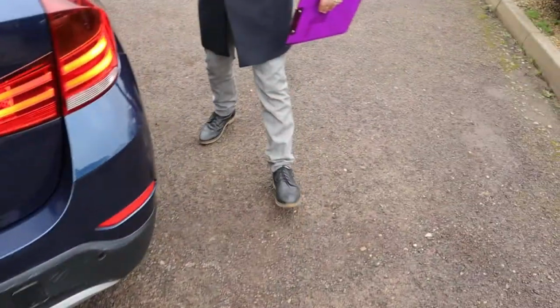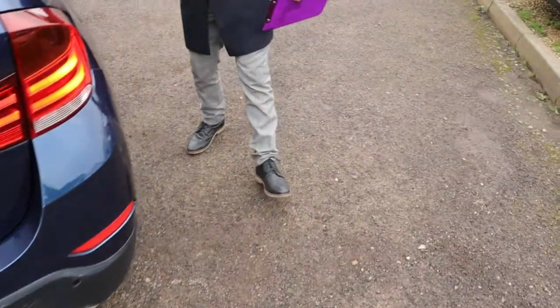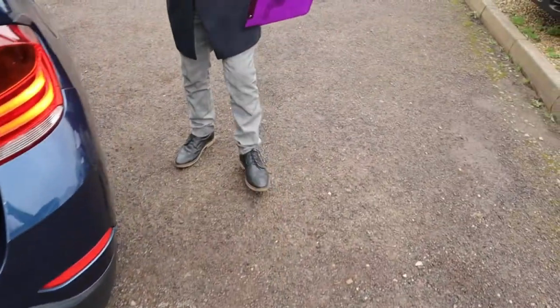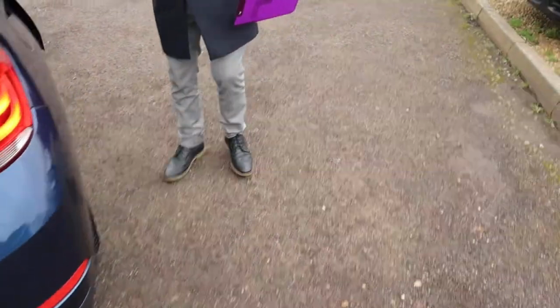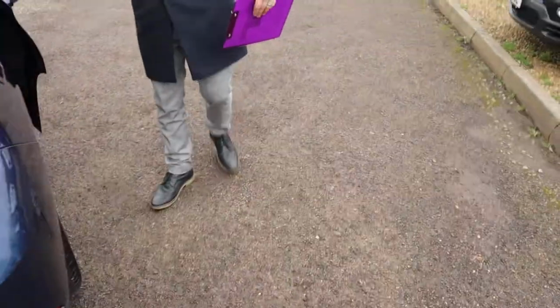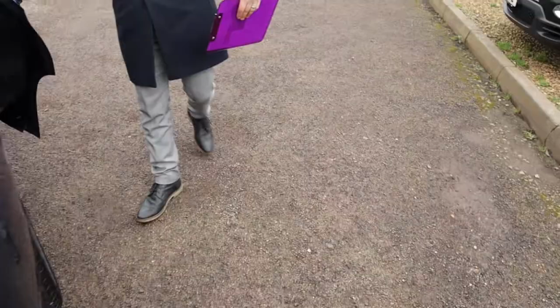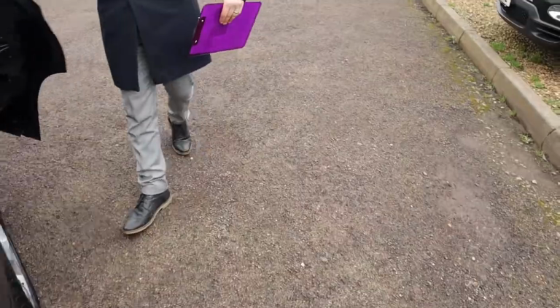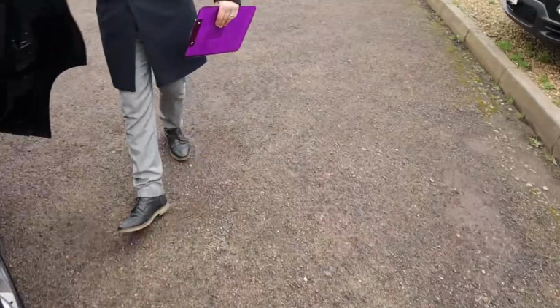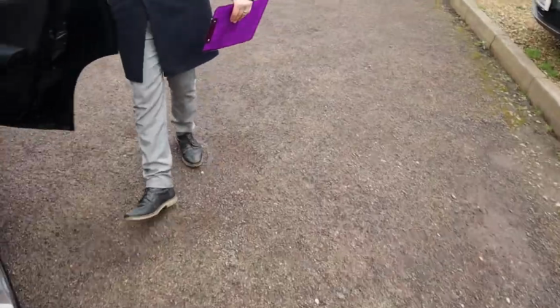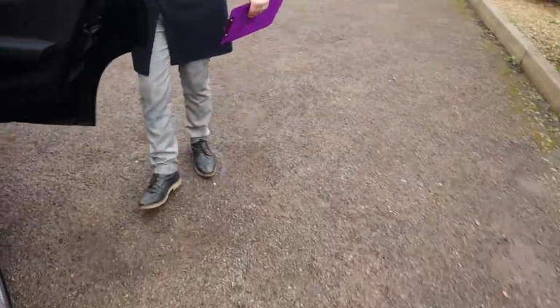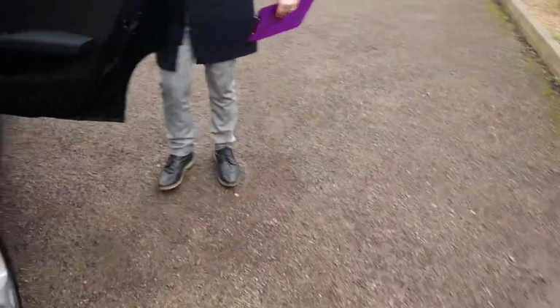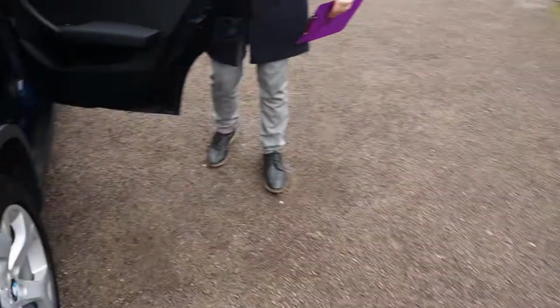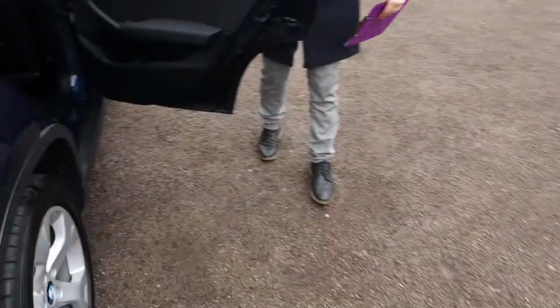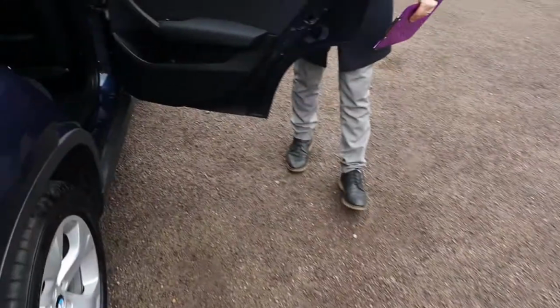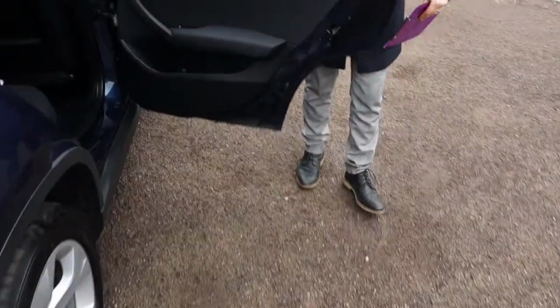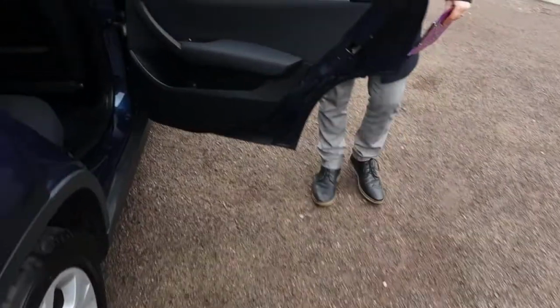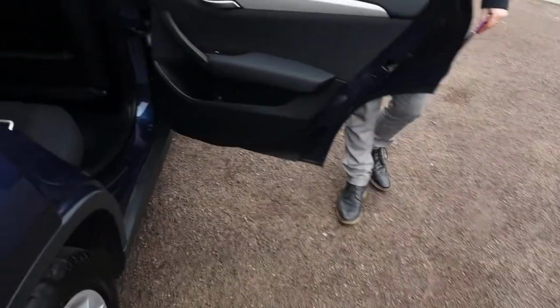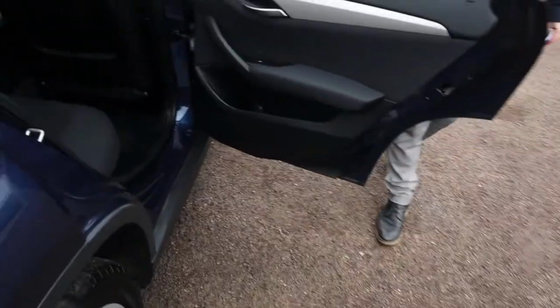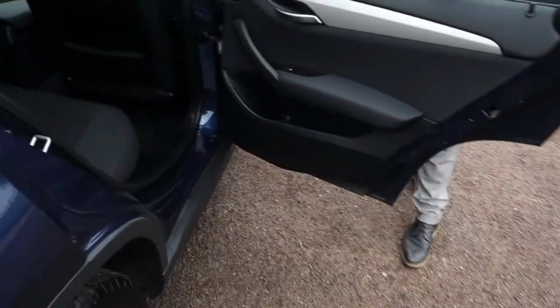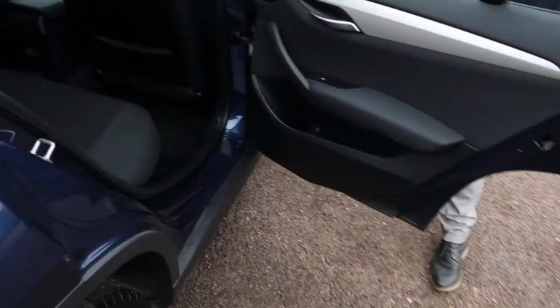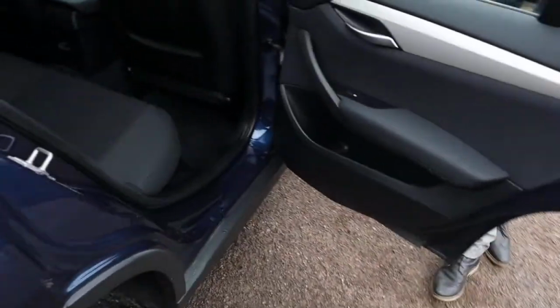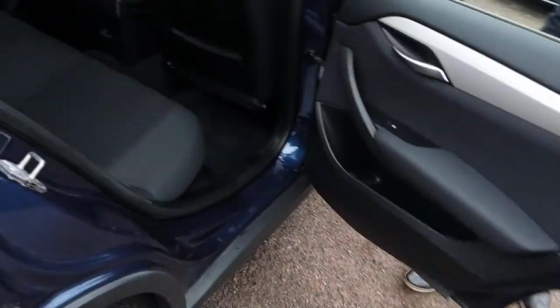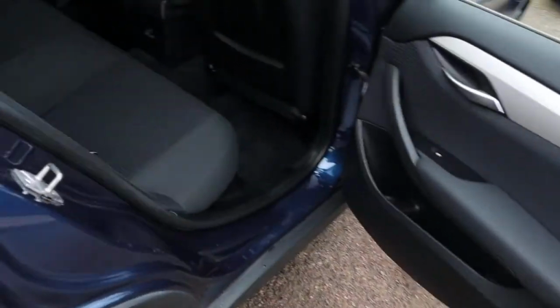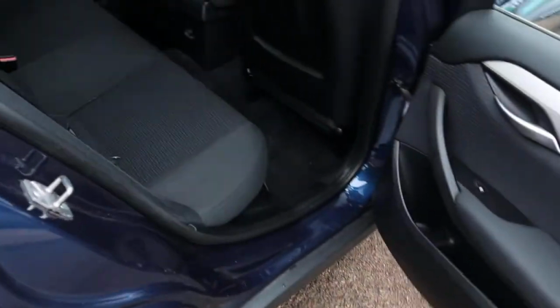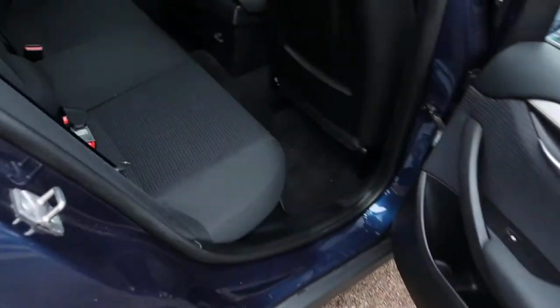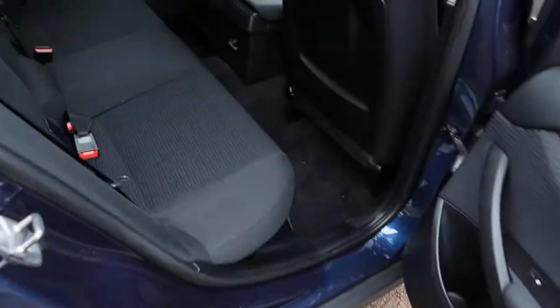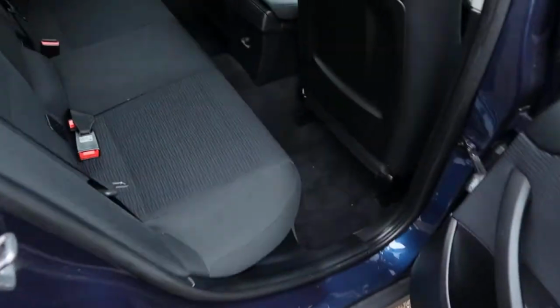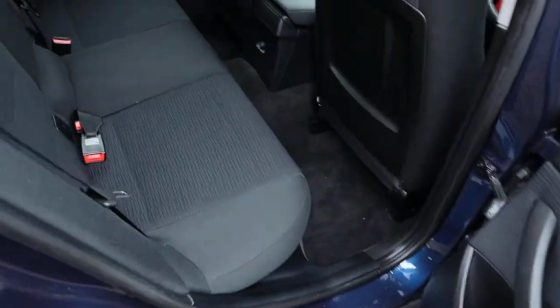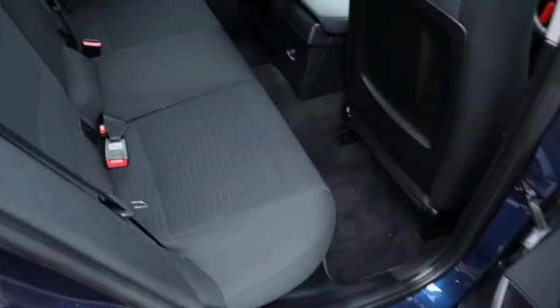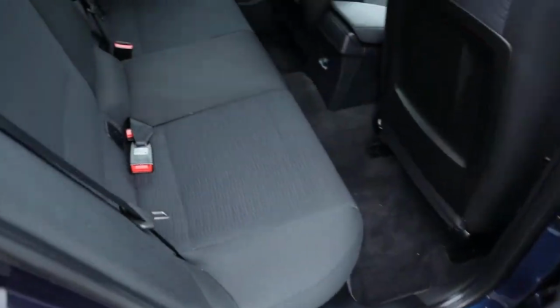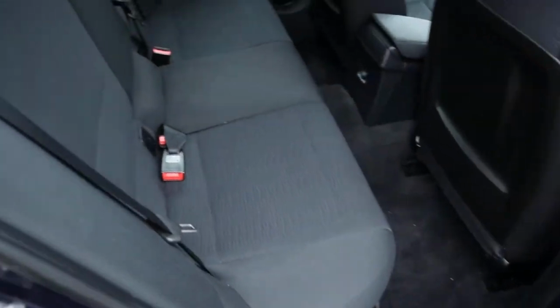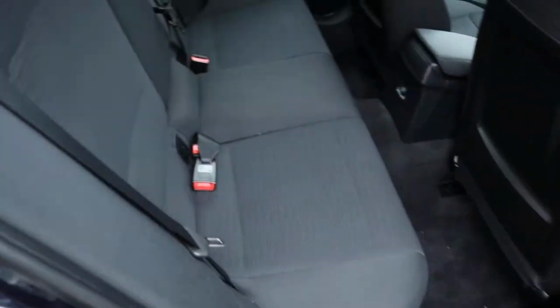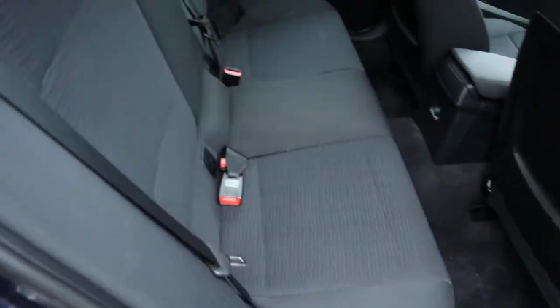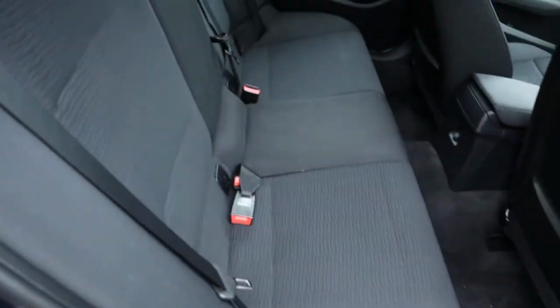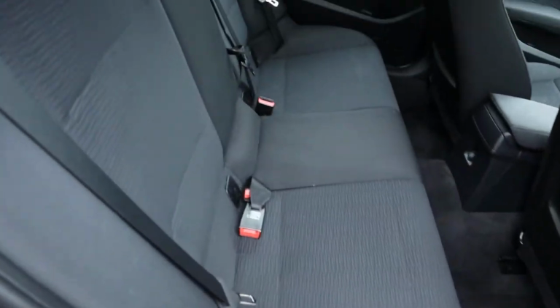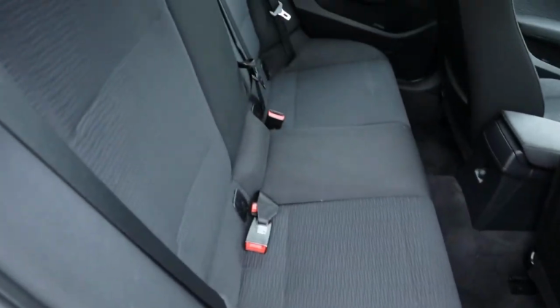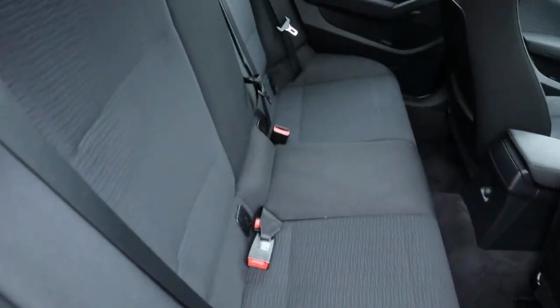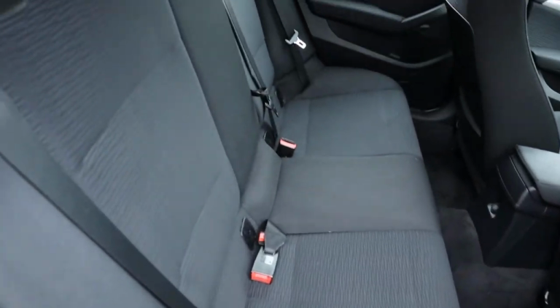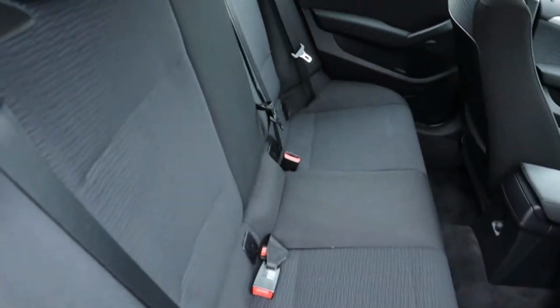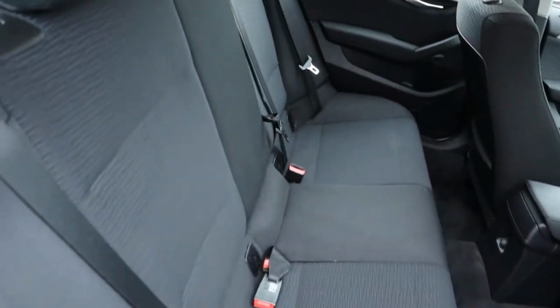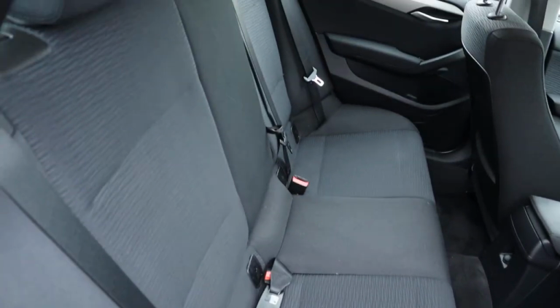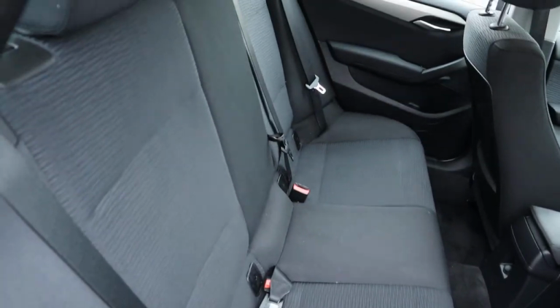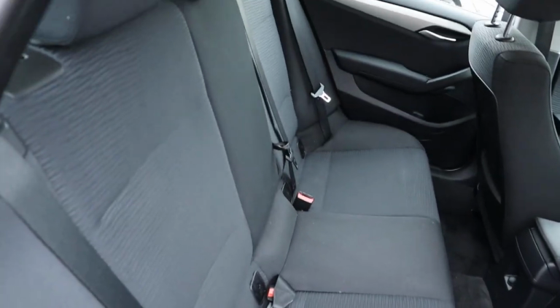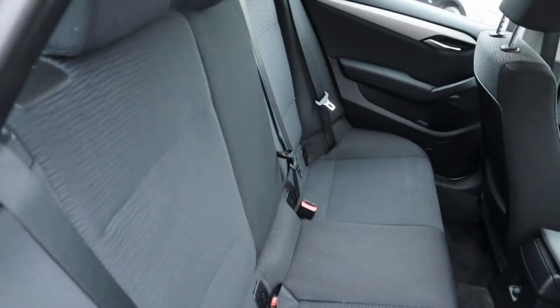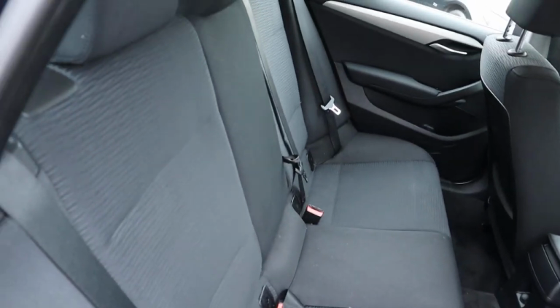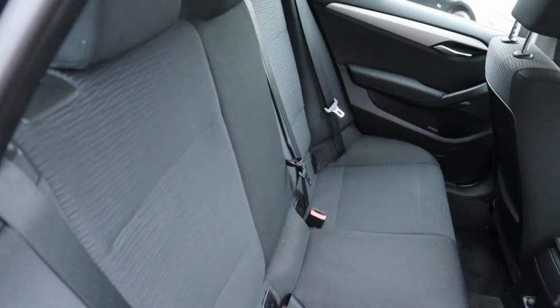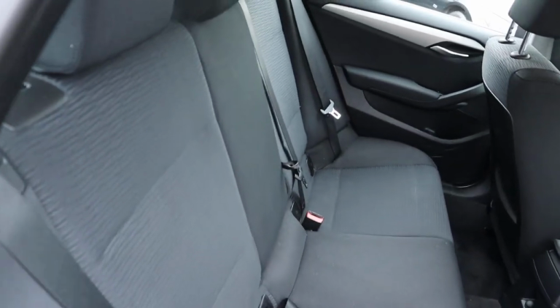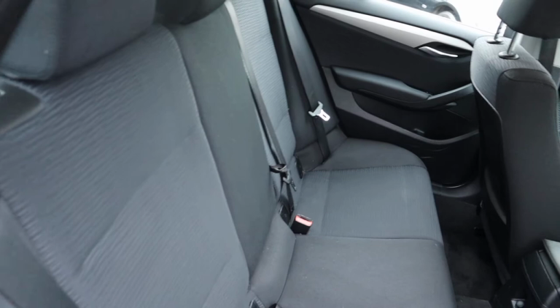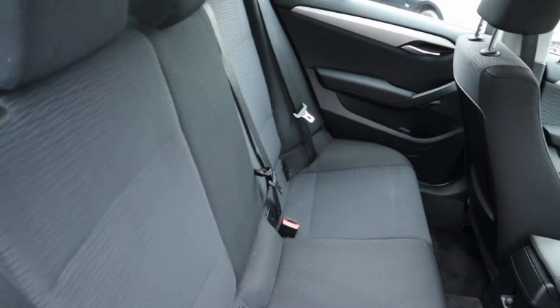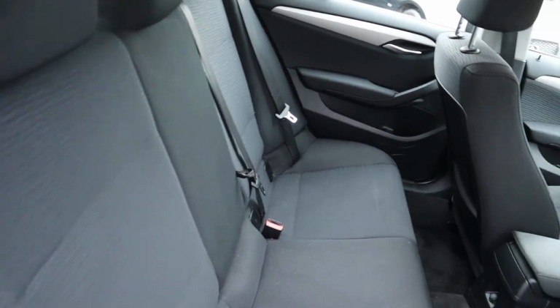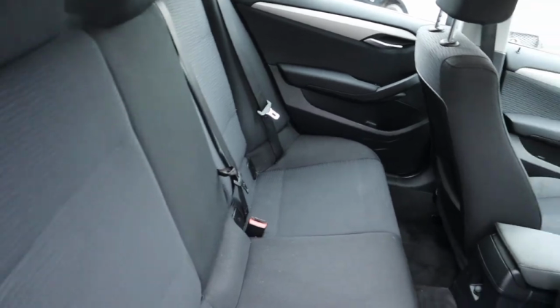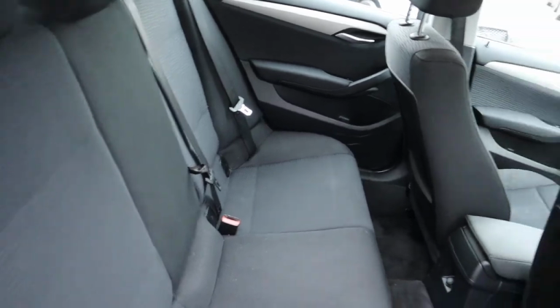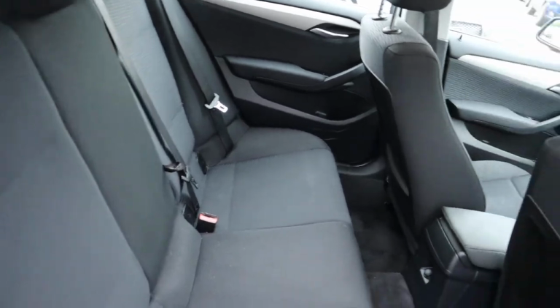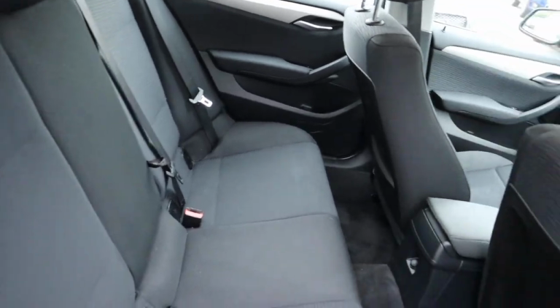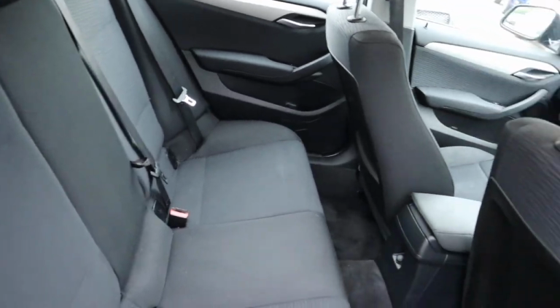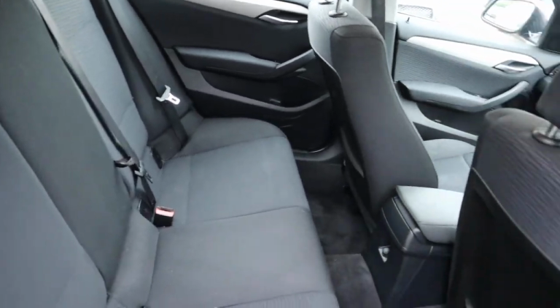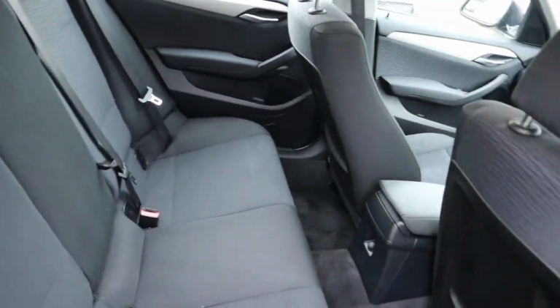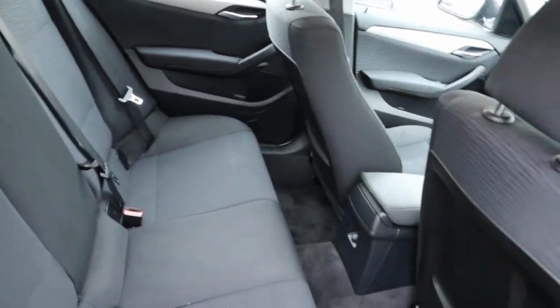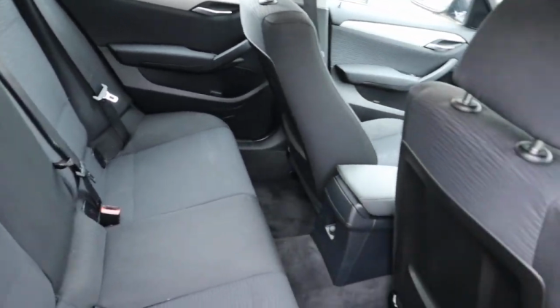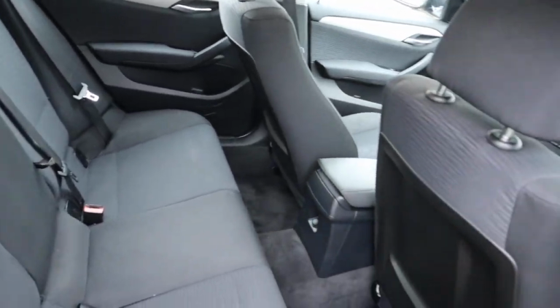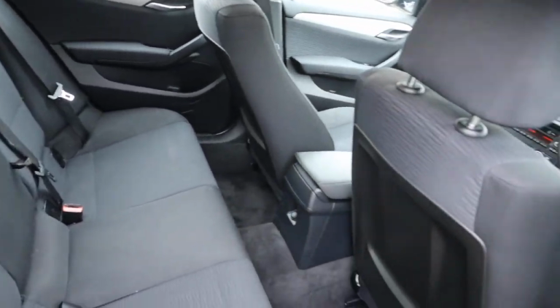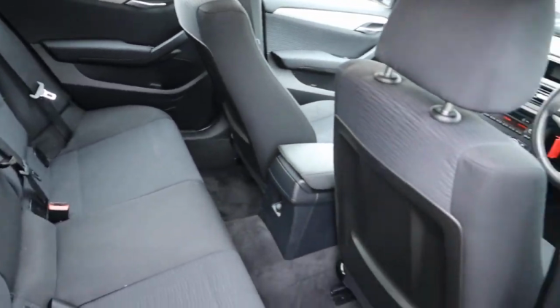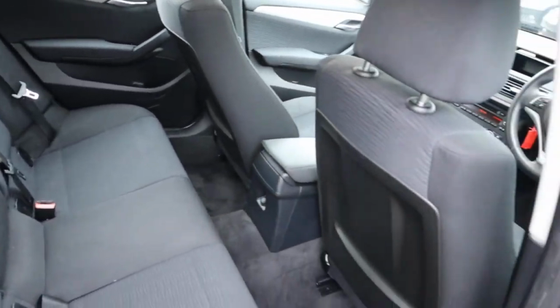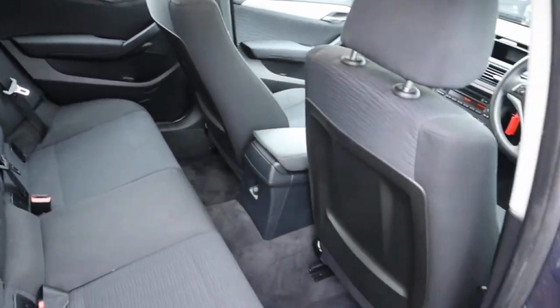Inside you've got your two-tone interior, which is in lovely condition, complete with ISOFIX. It smells fantastic in the car.